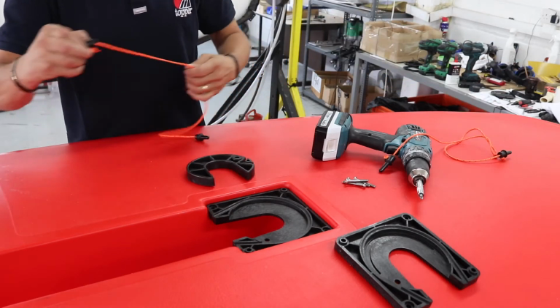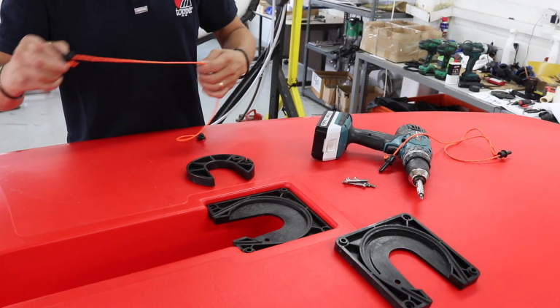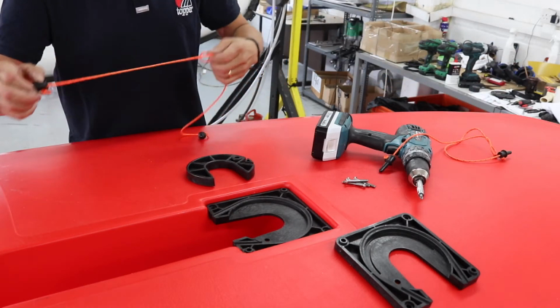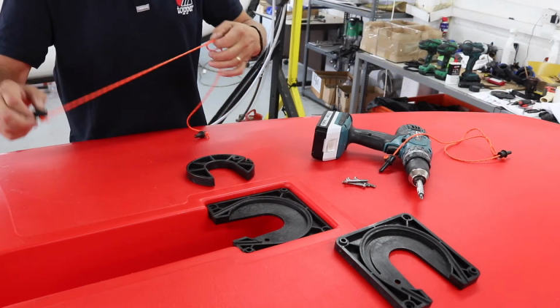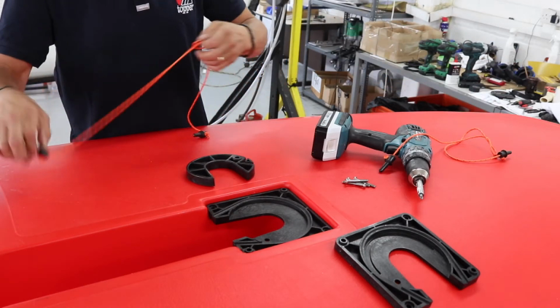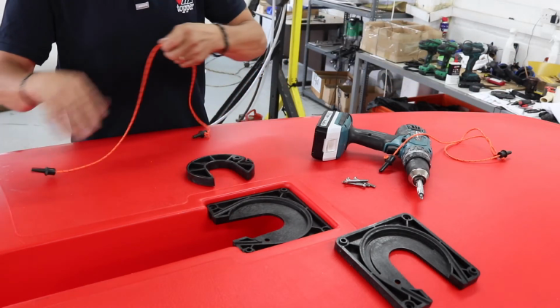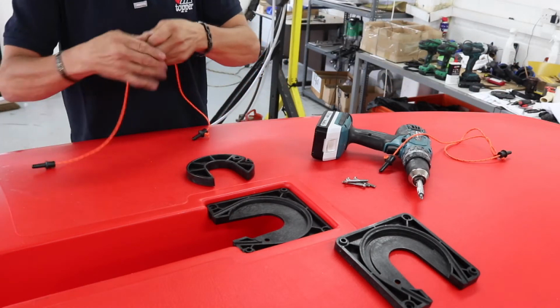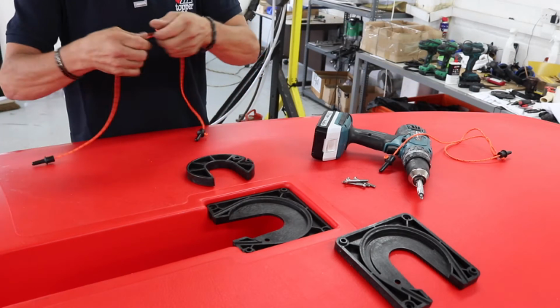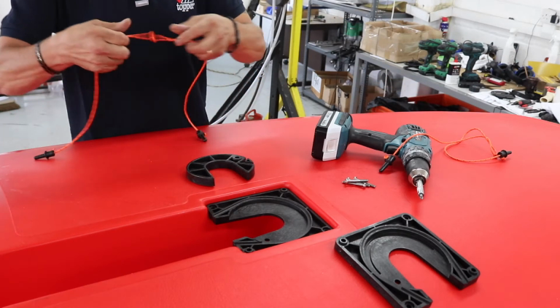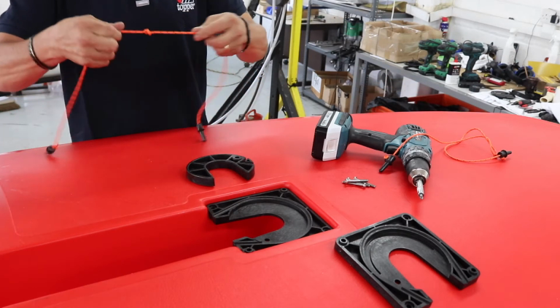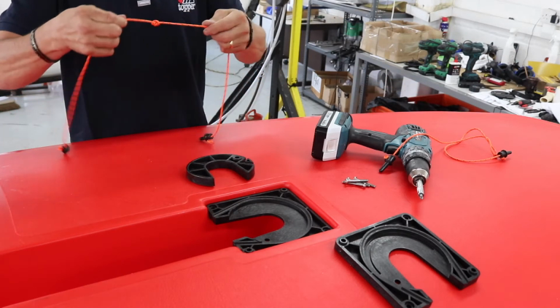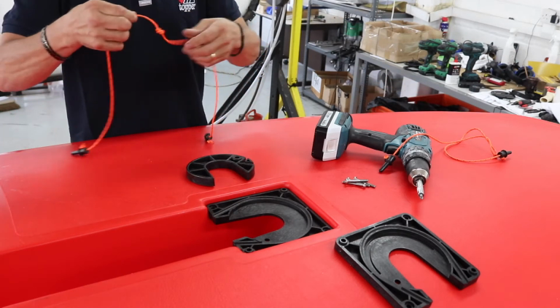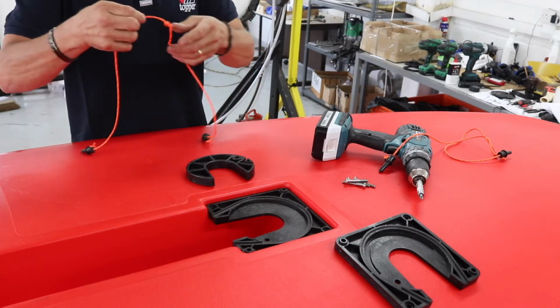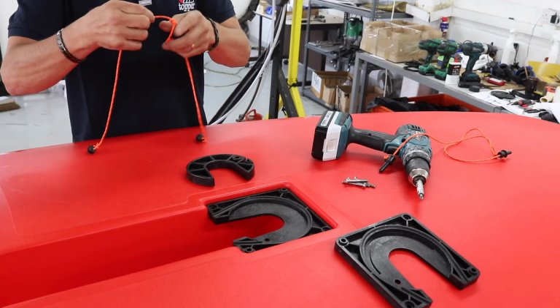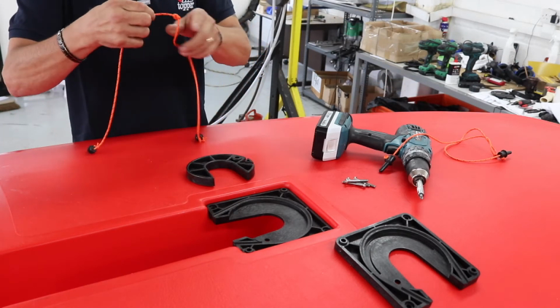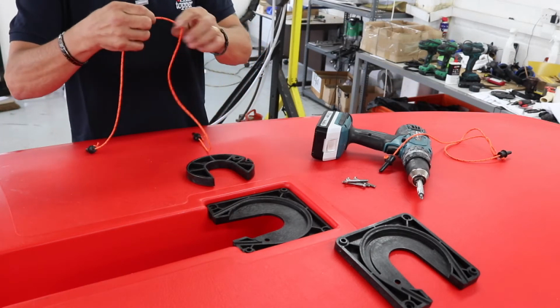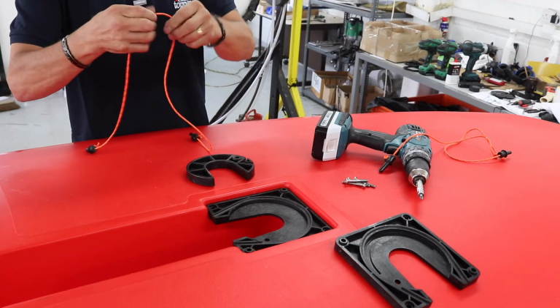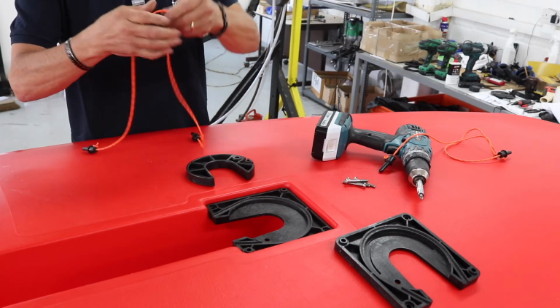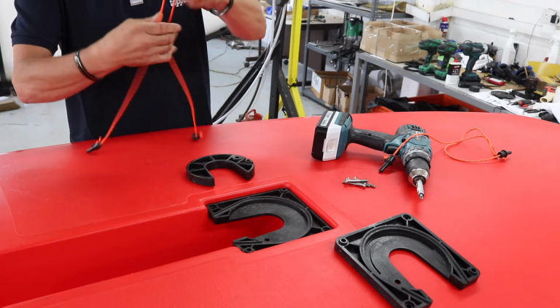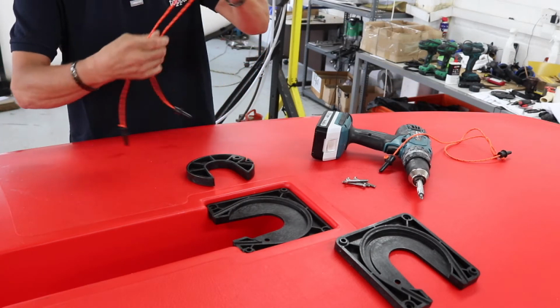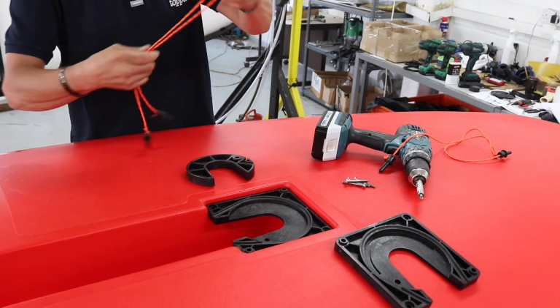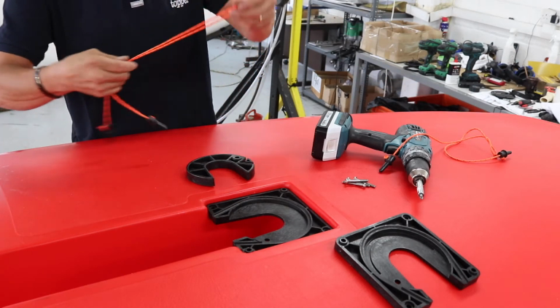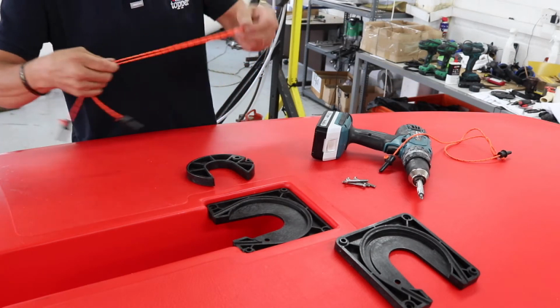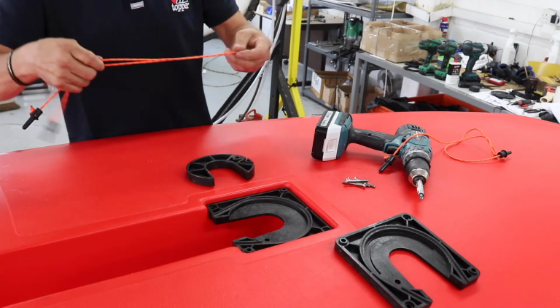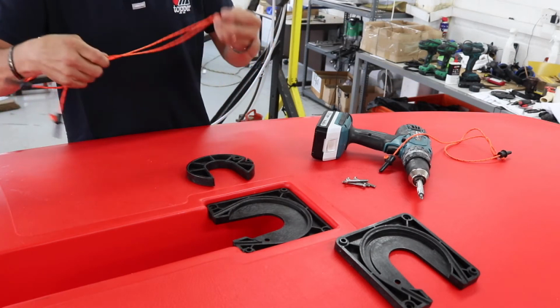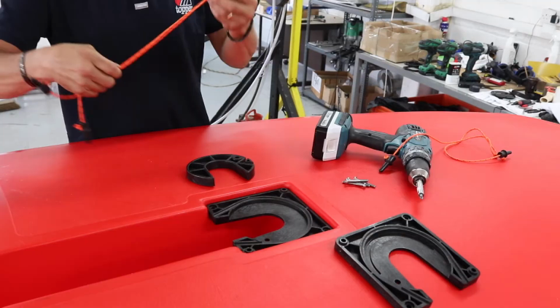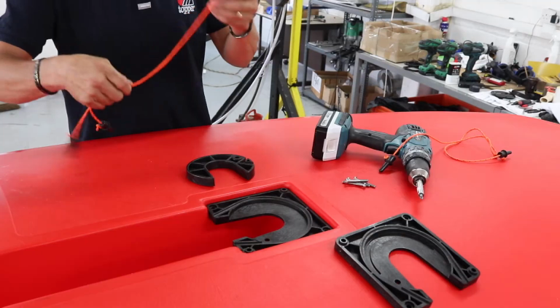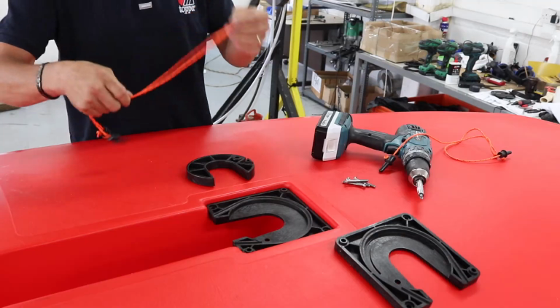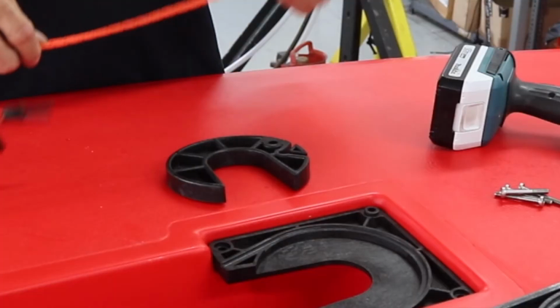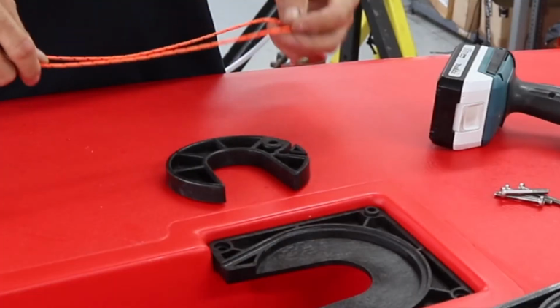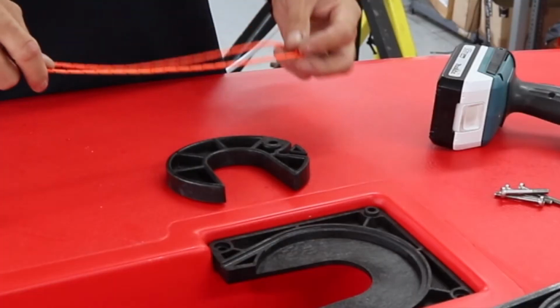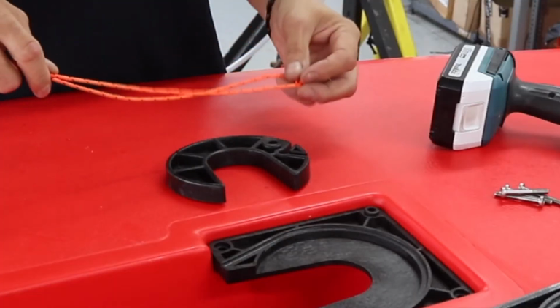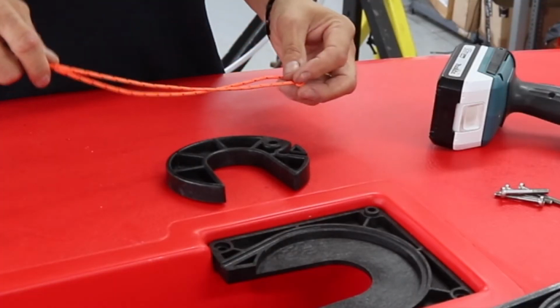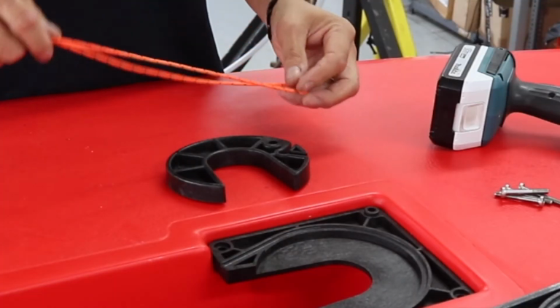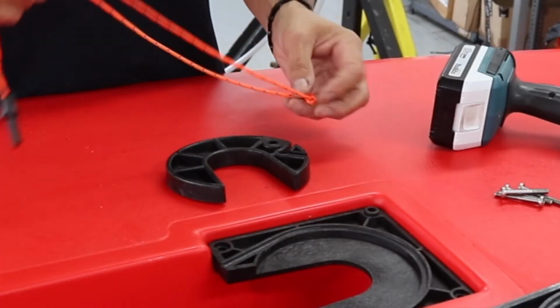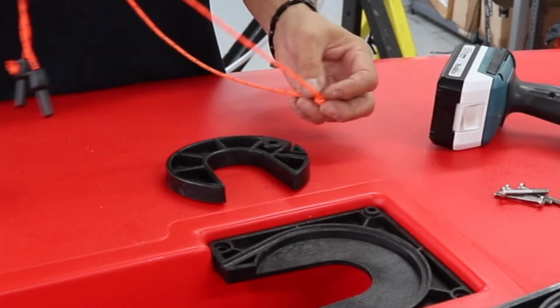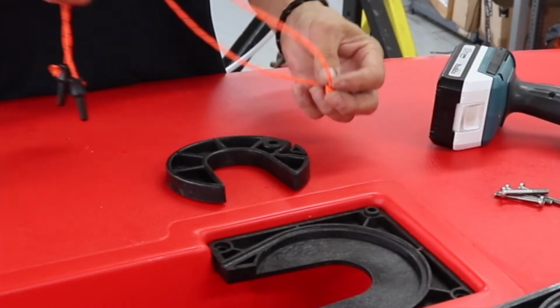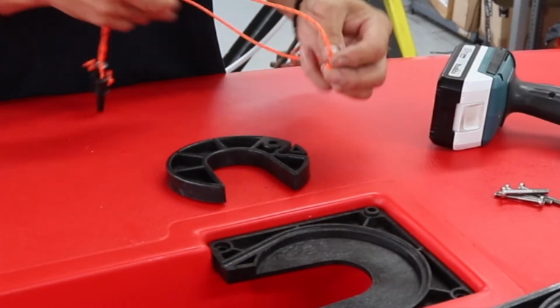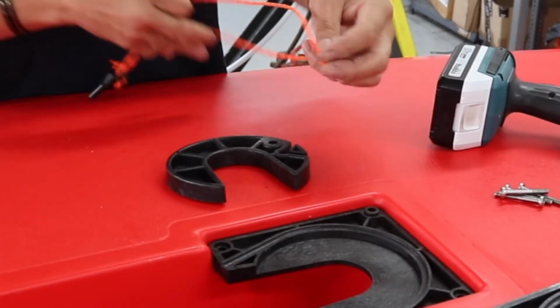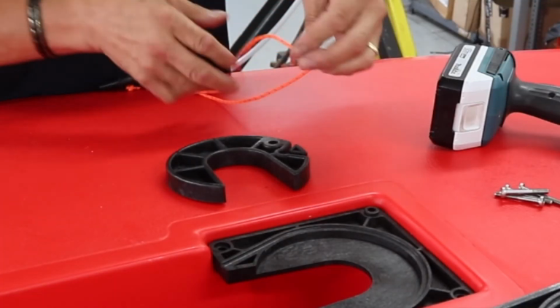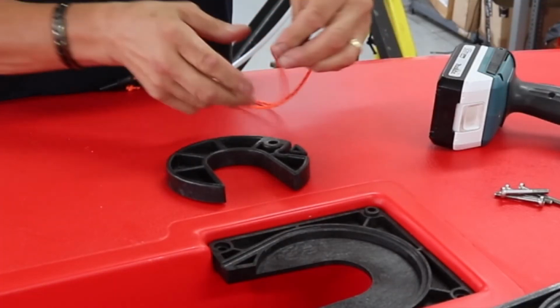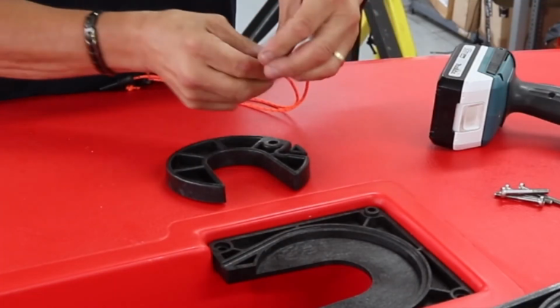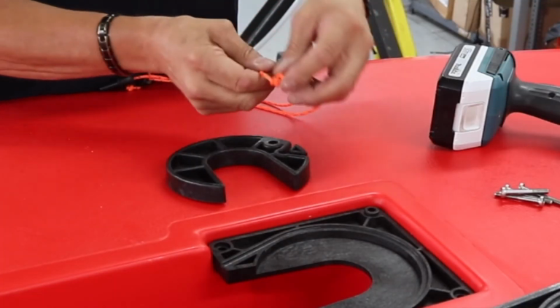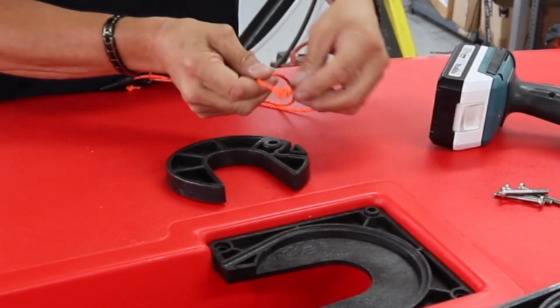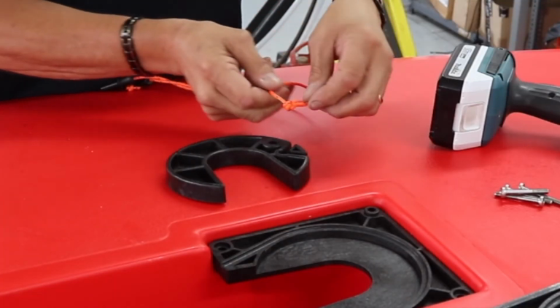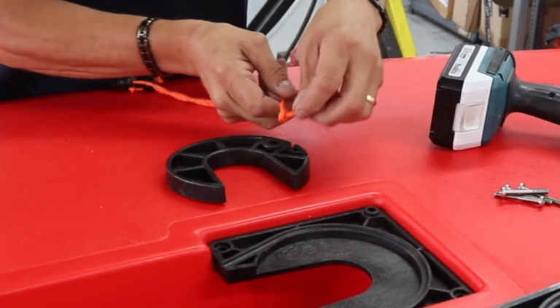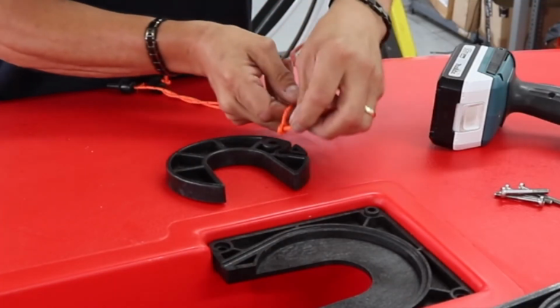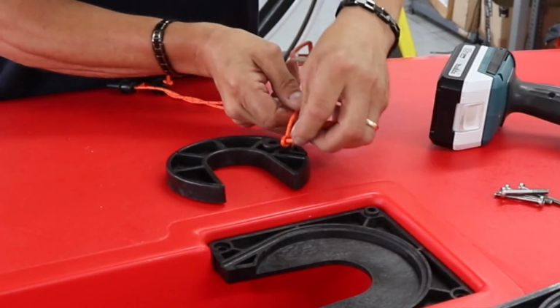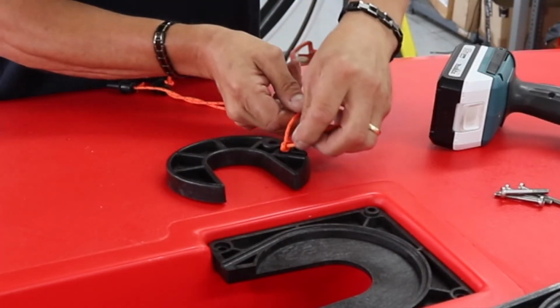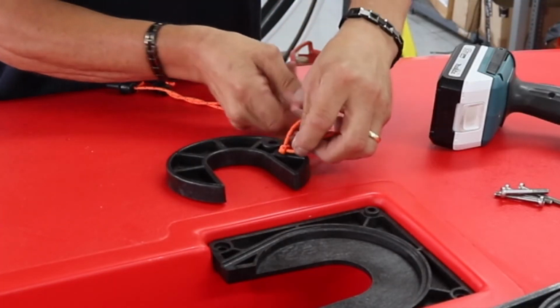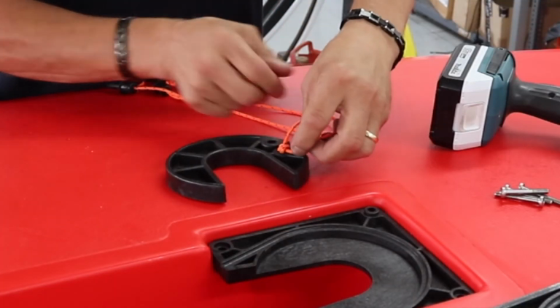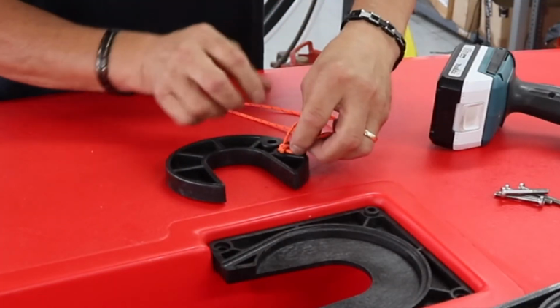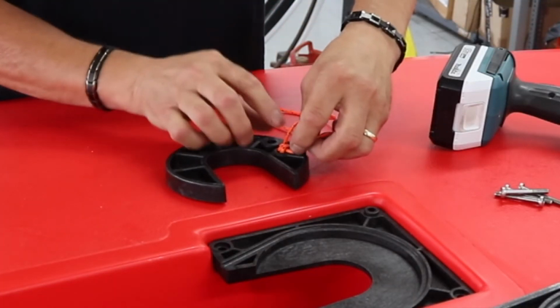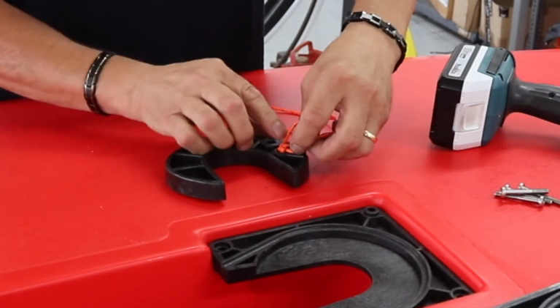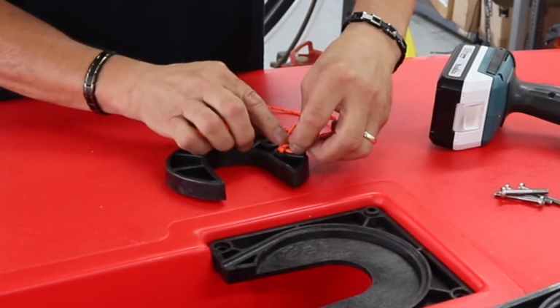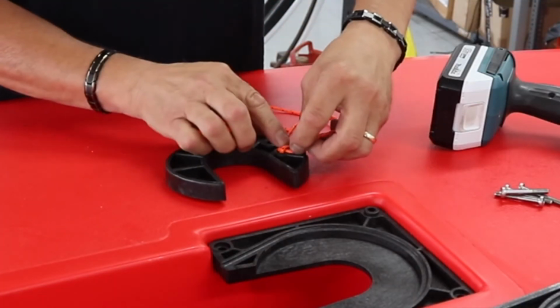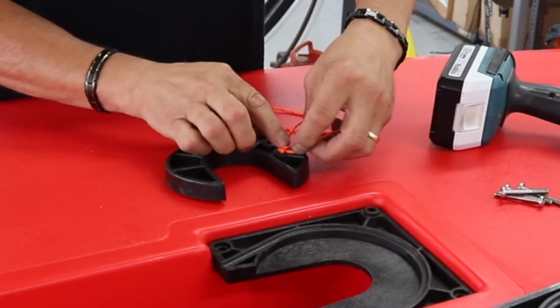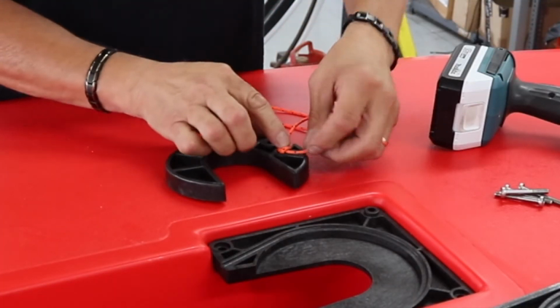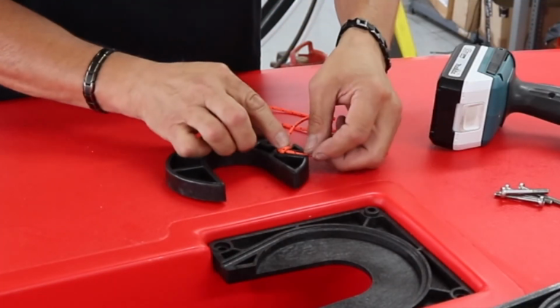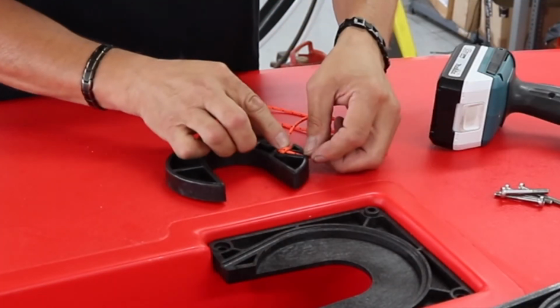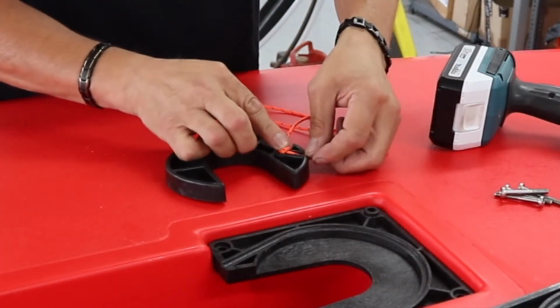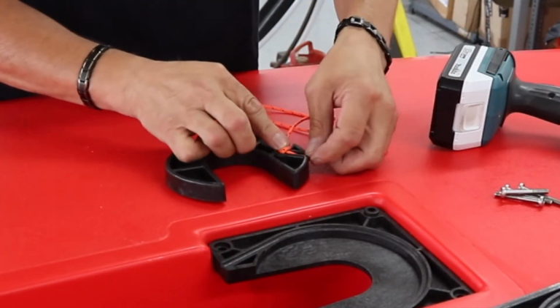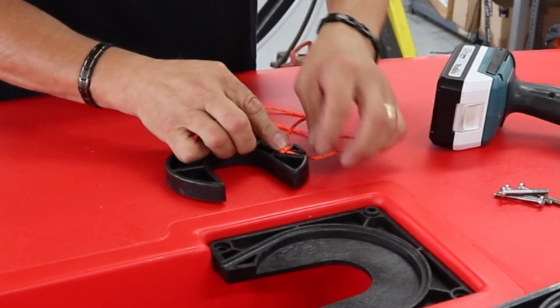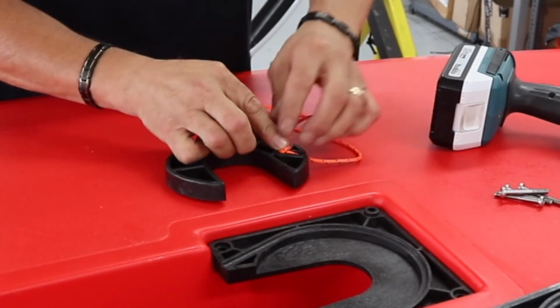Get the new one. Again, make sure the knot is in the right place — it goes into the small hole.